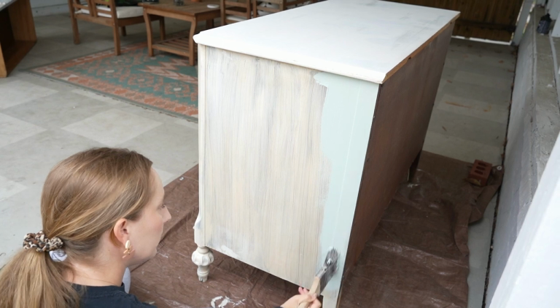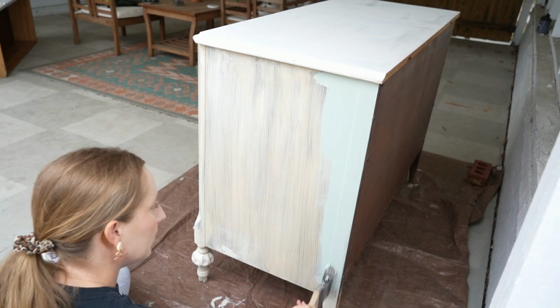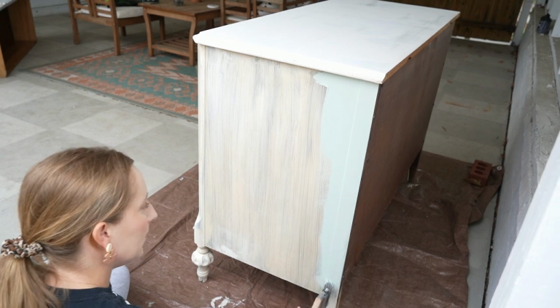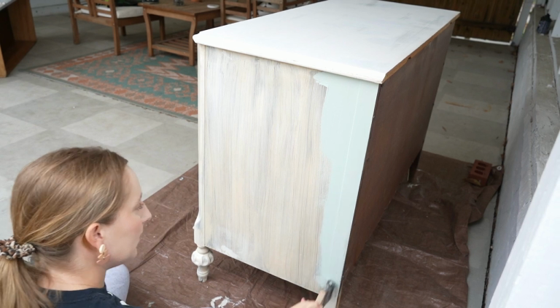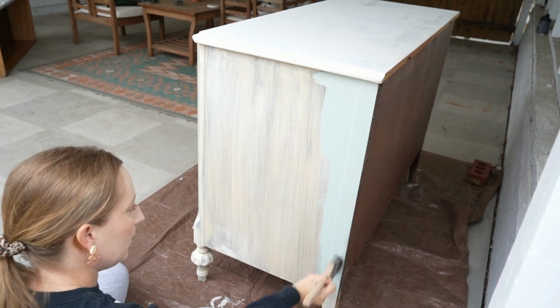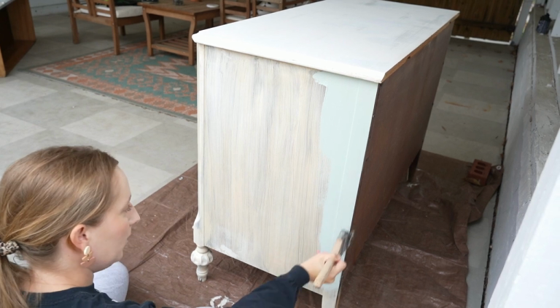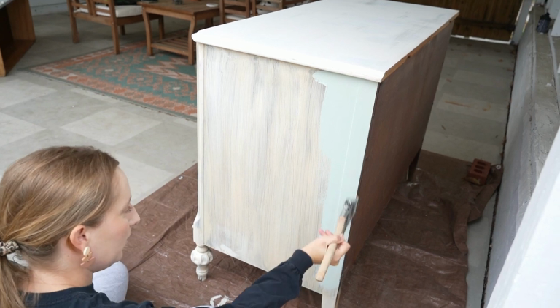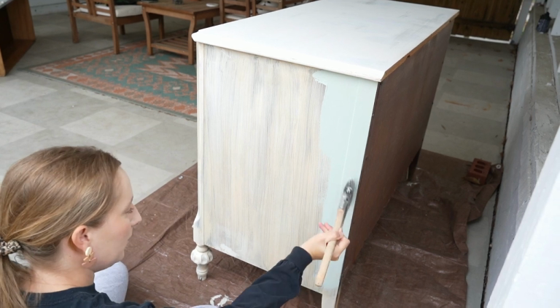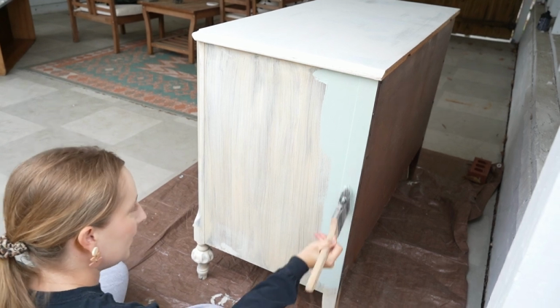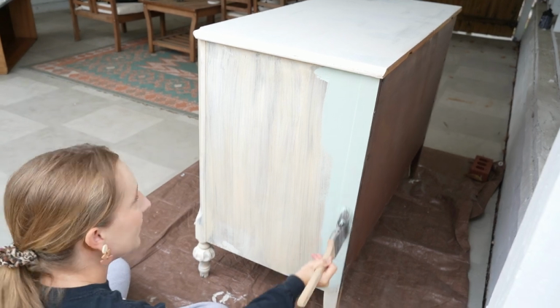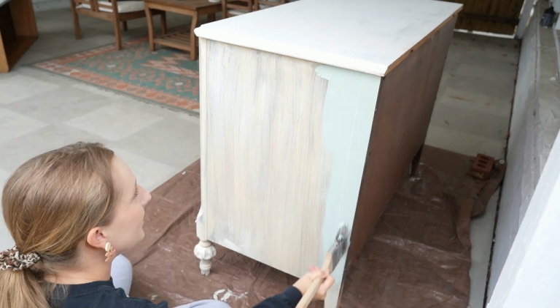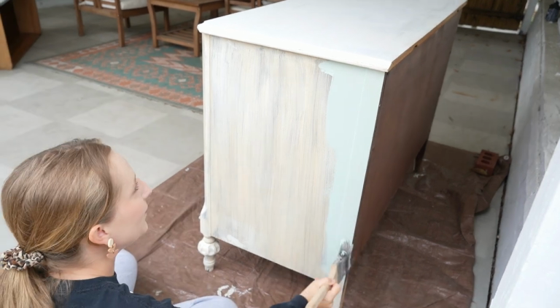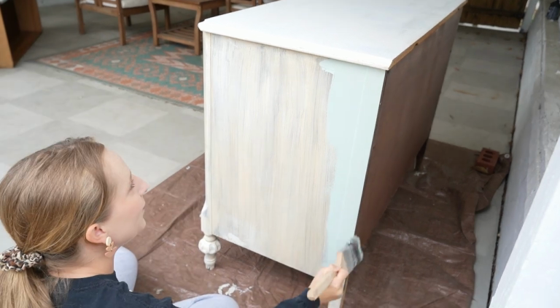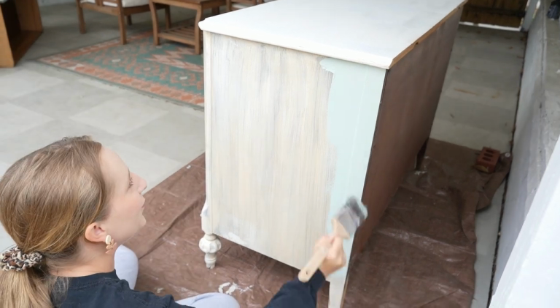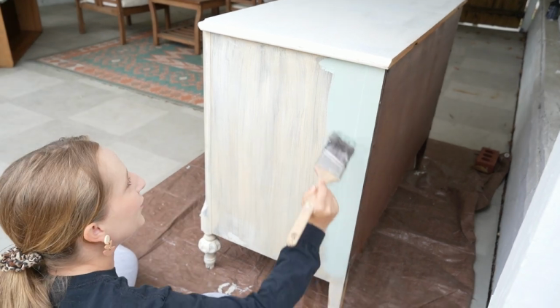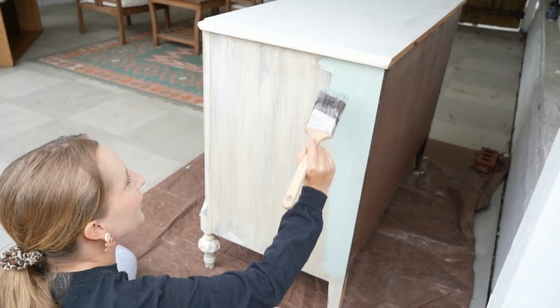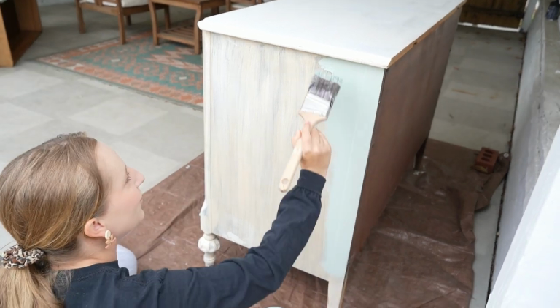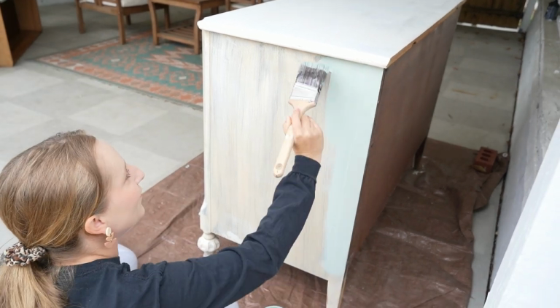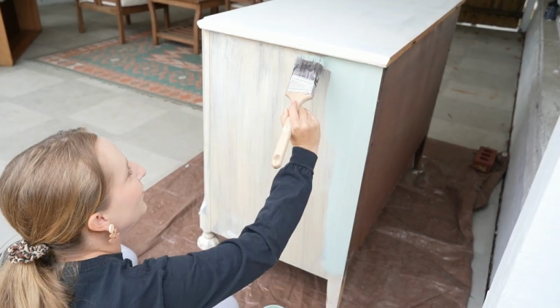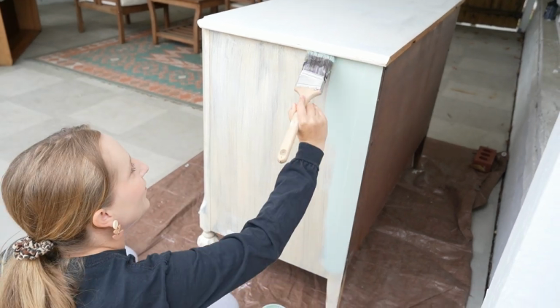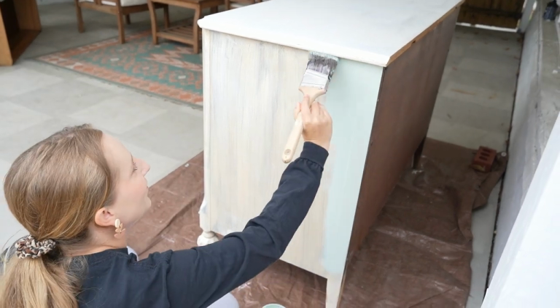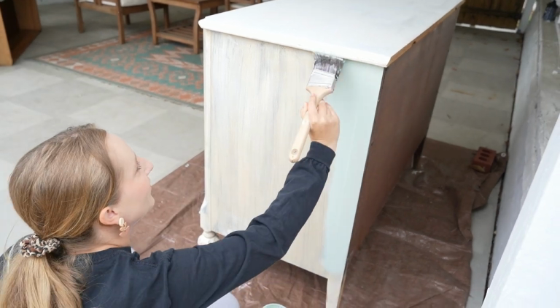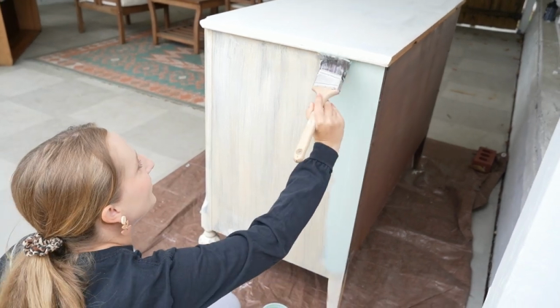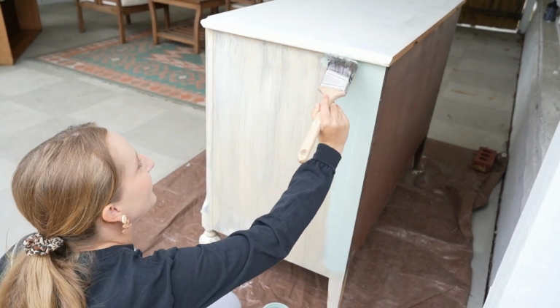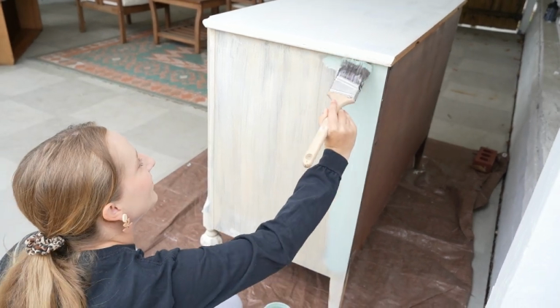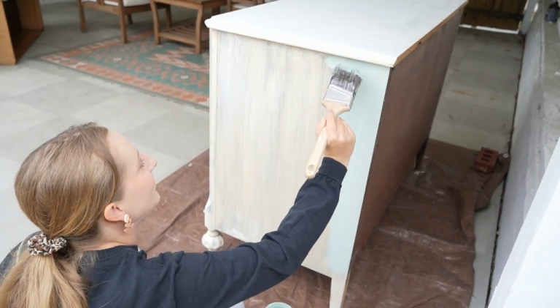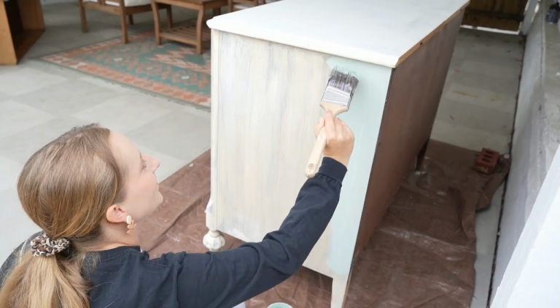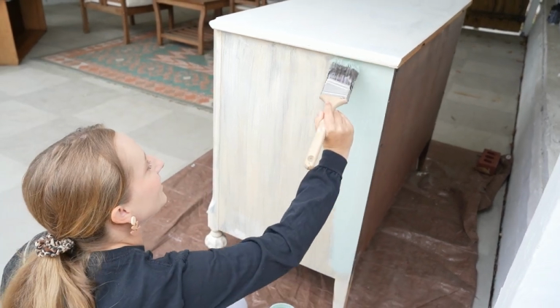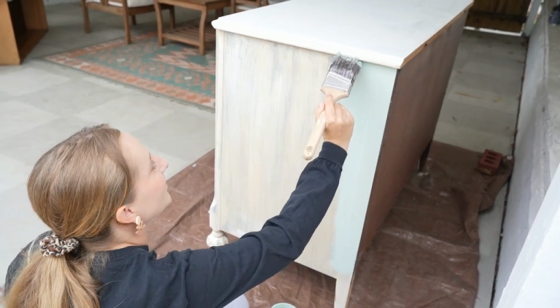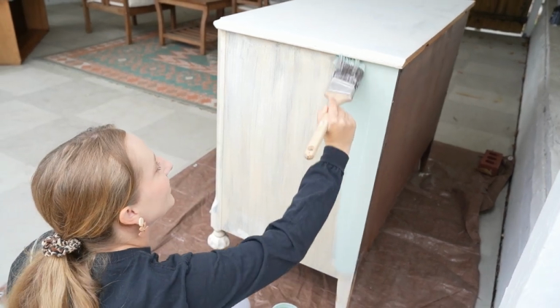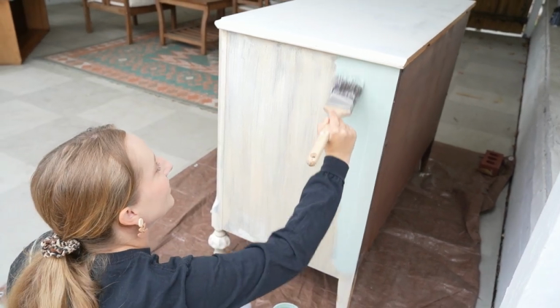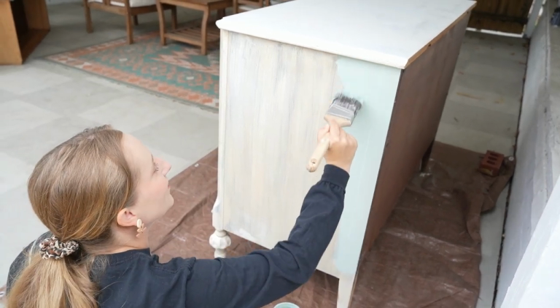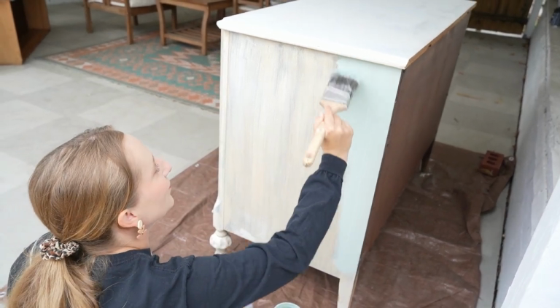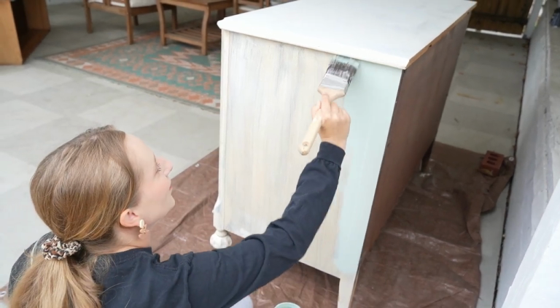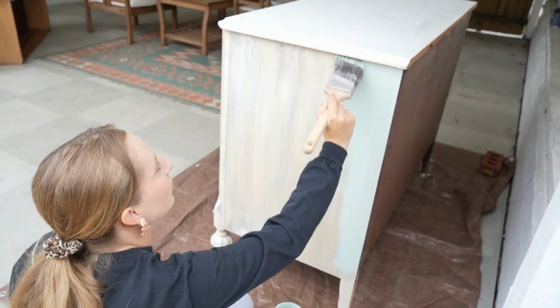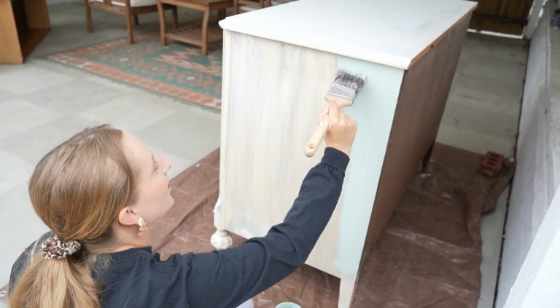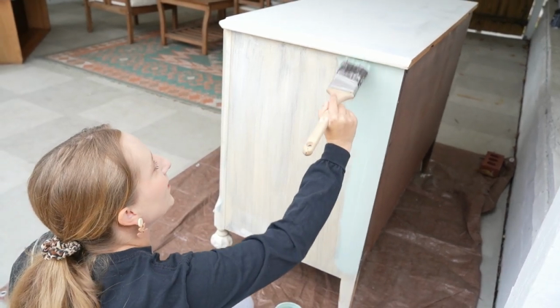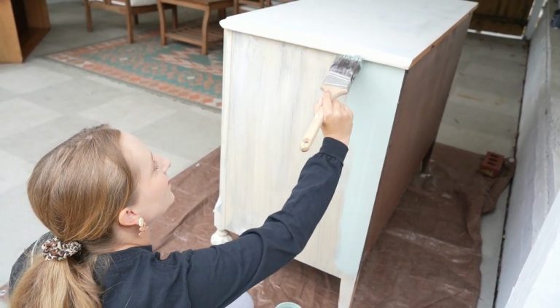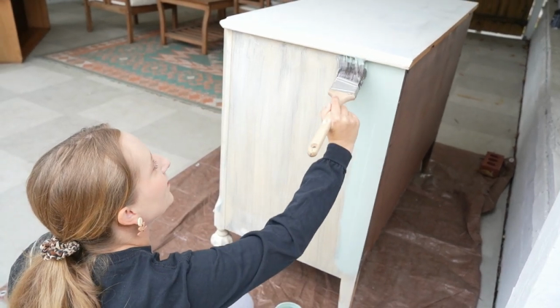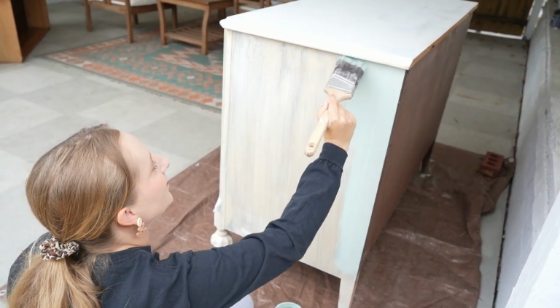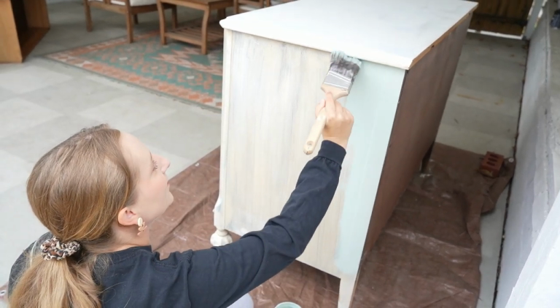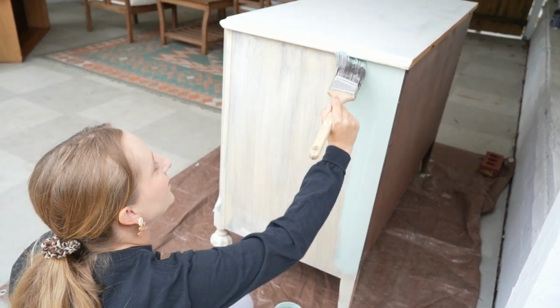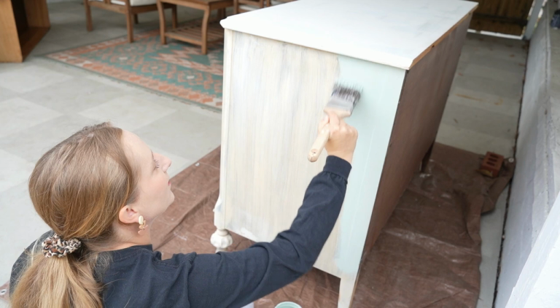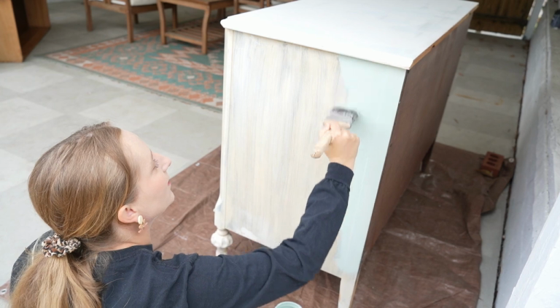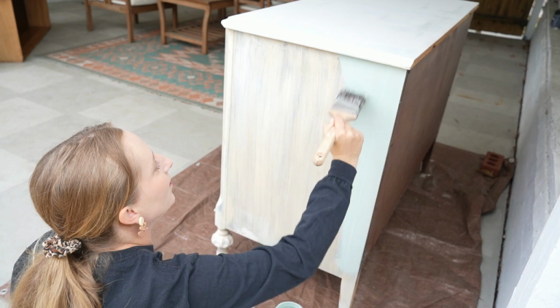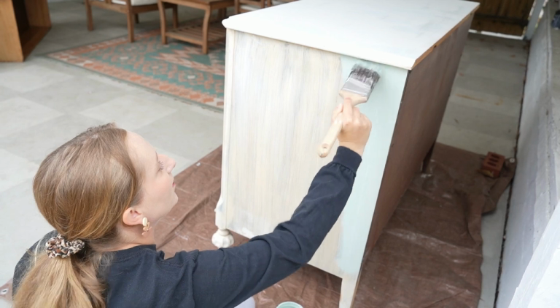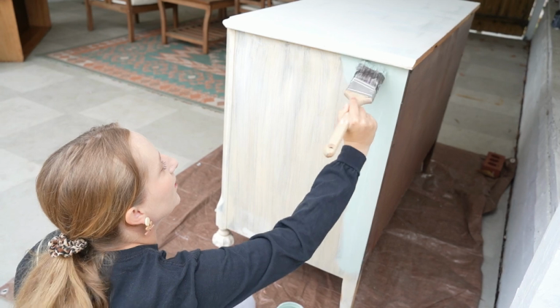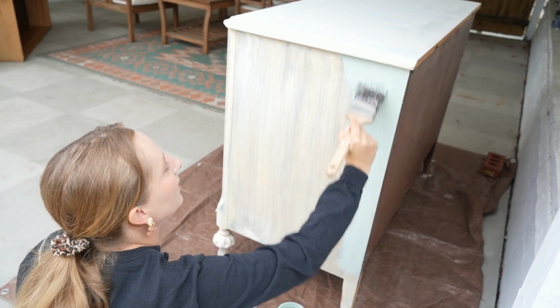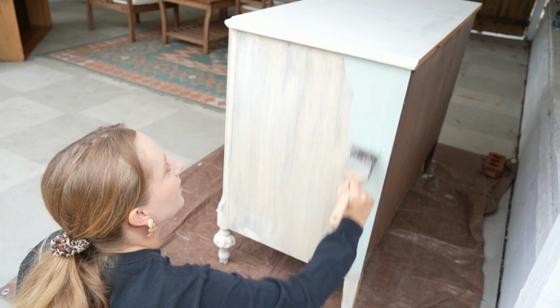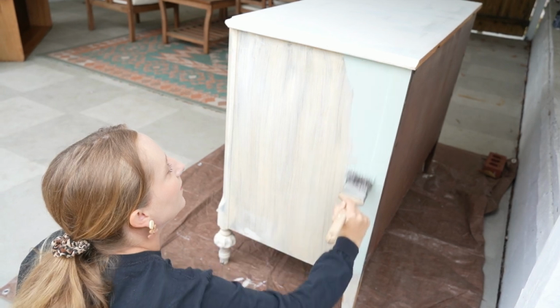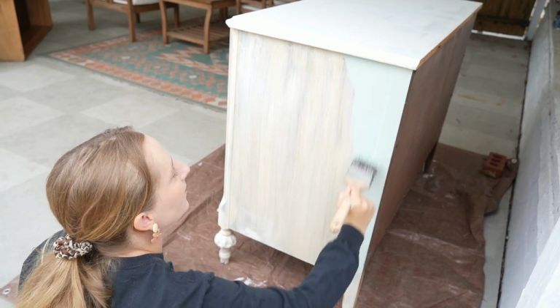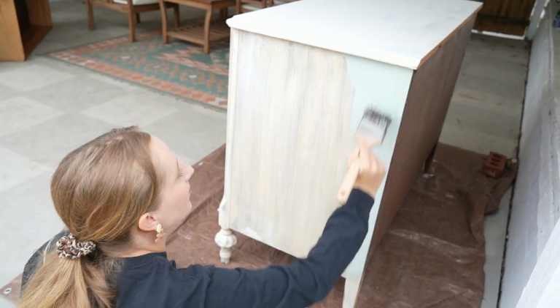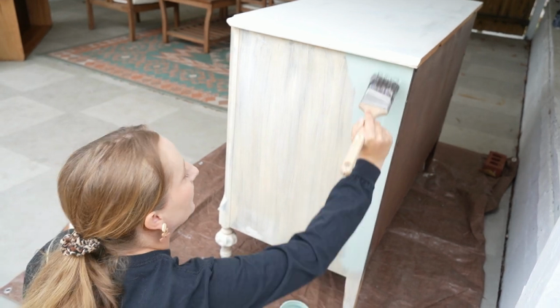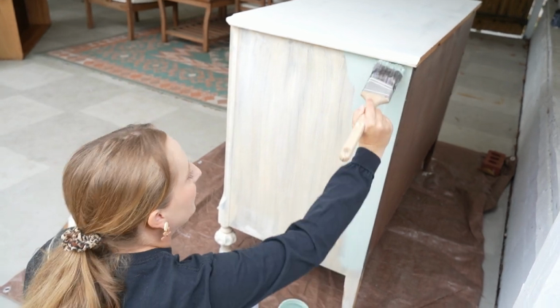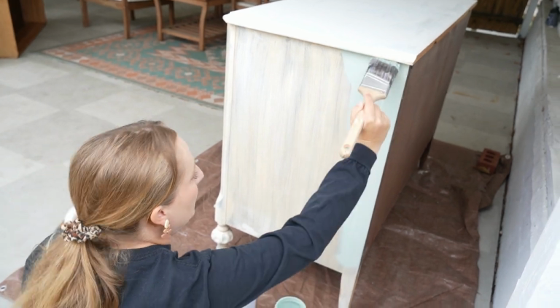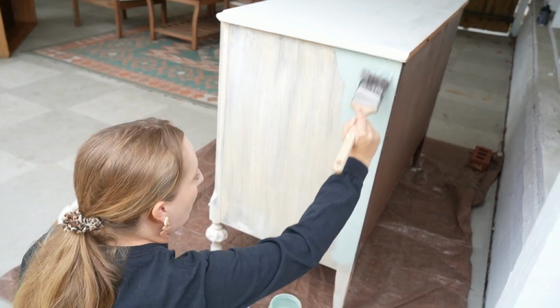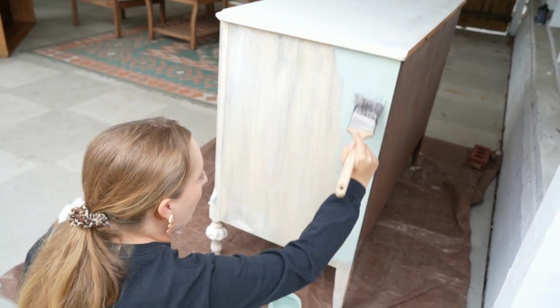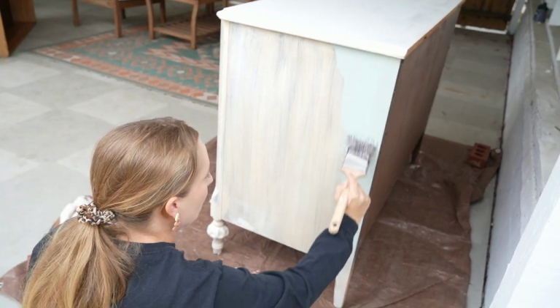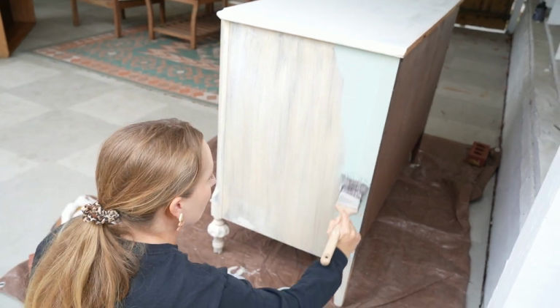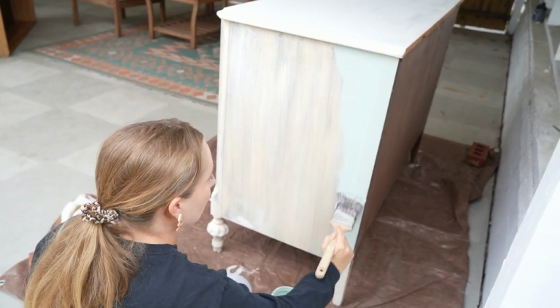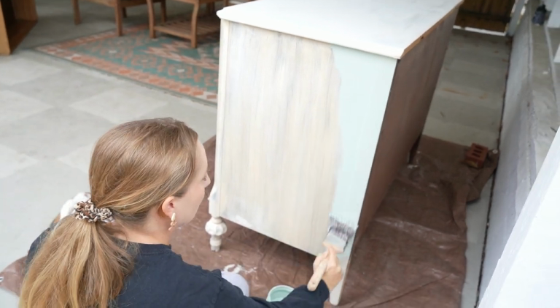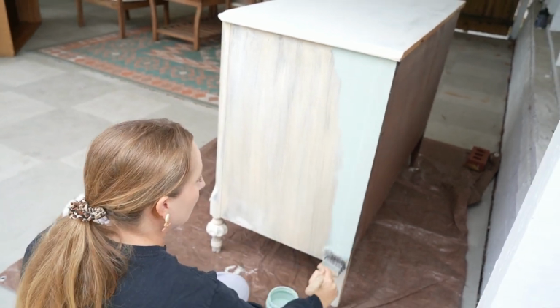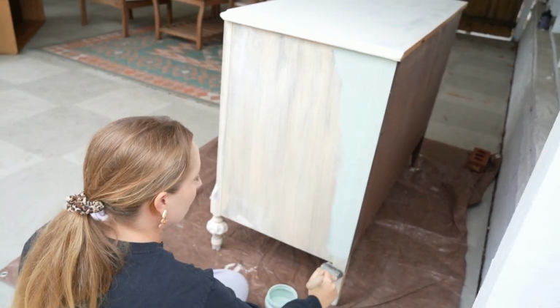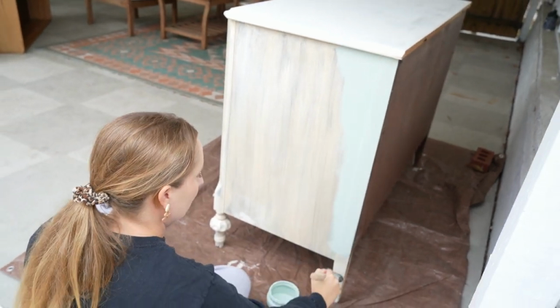What do you think? You like it? Beautiful! It's been a while since we've used this color. Yeah, it still looks great.